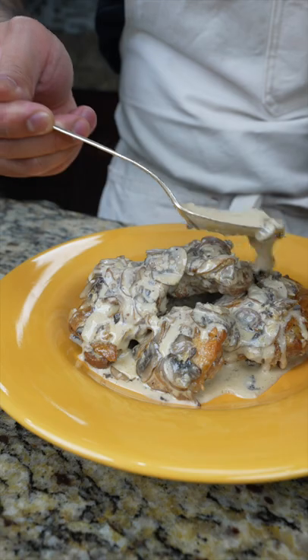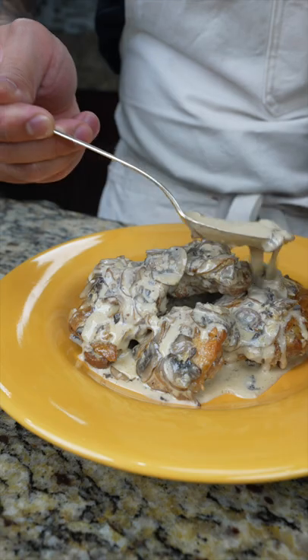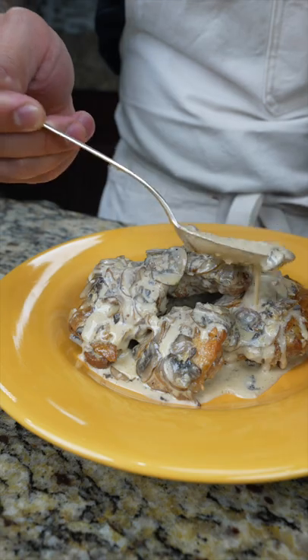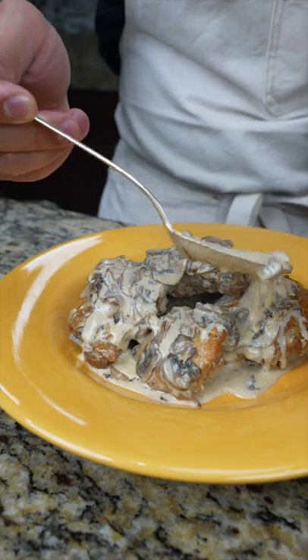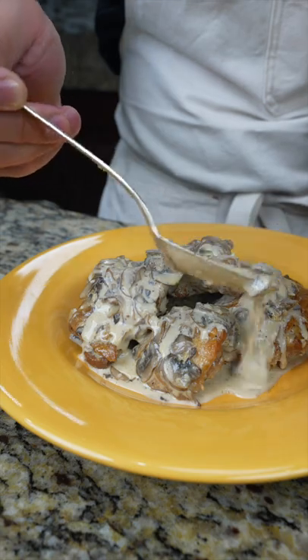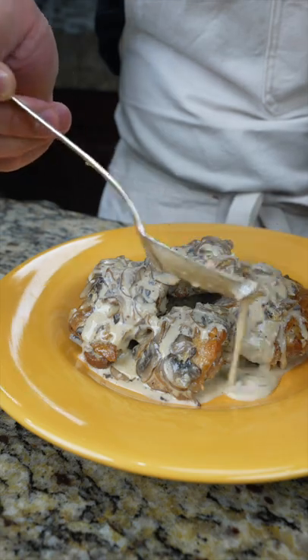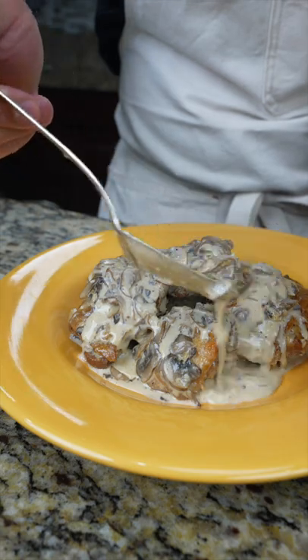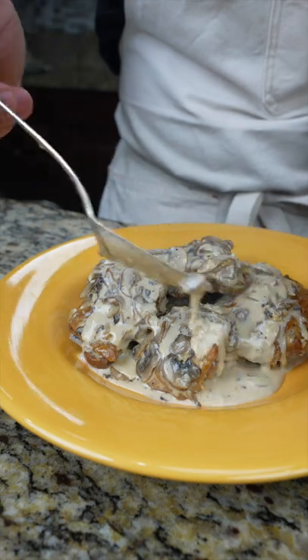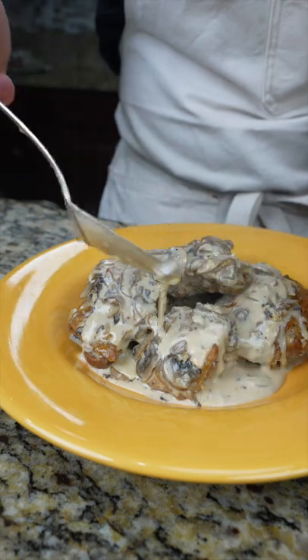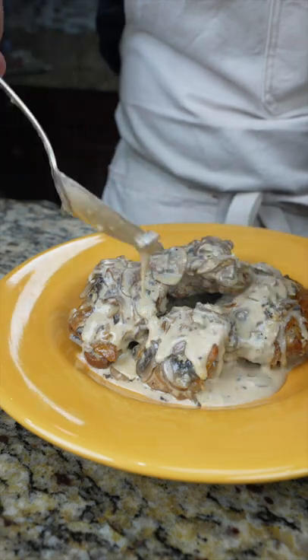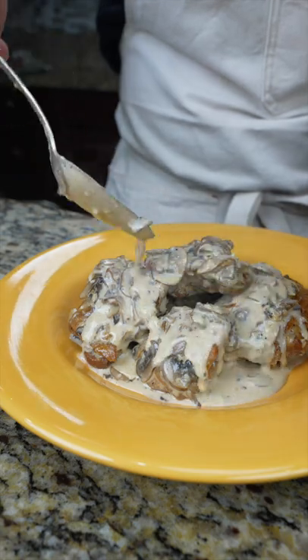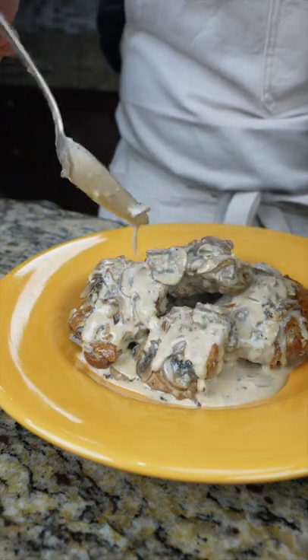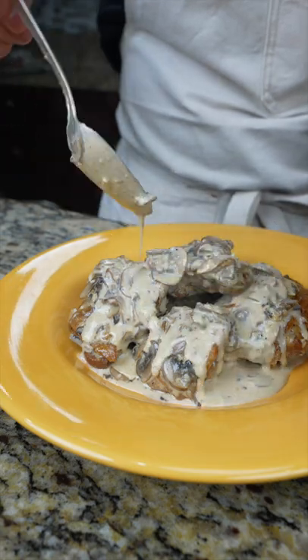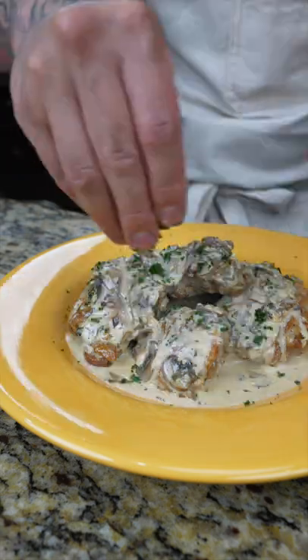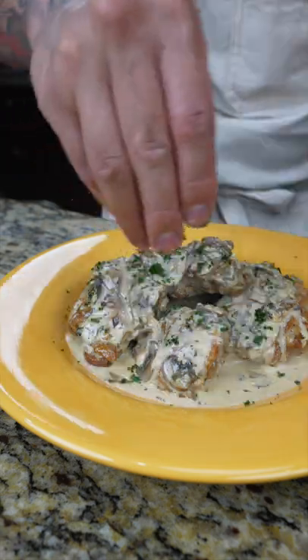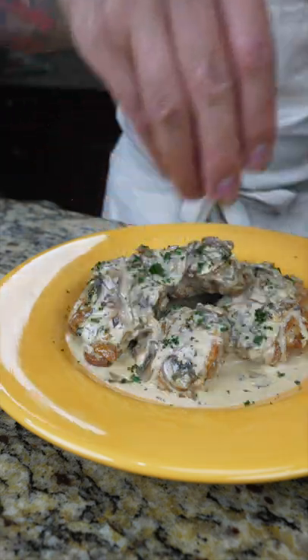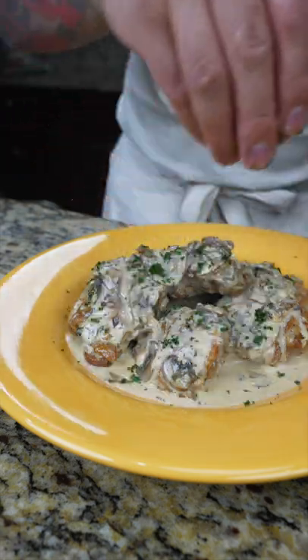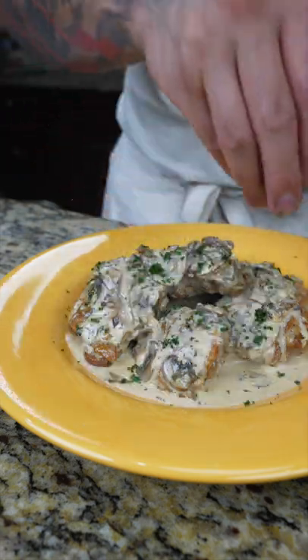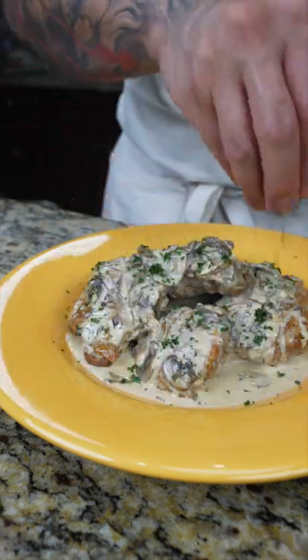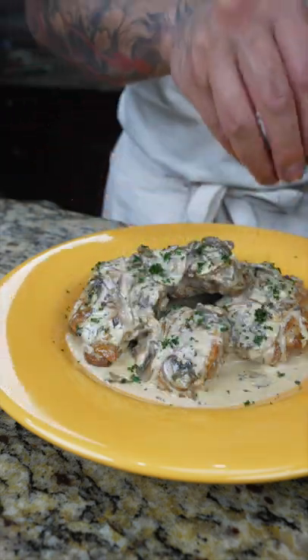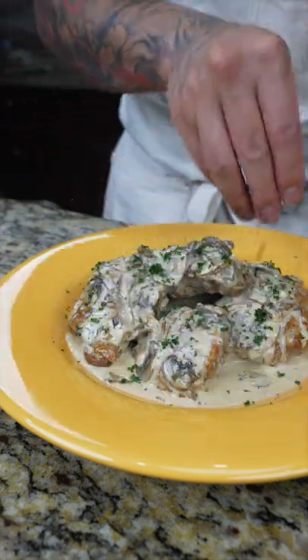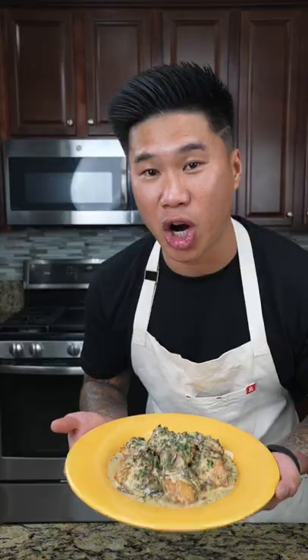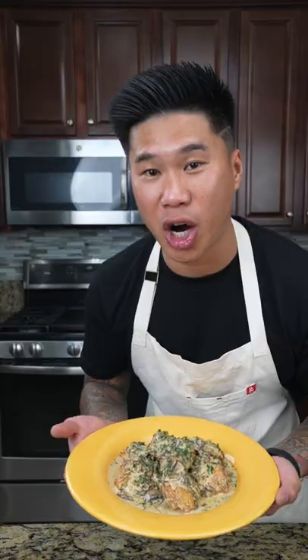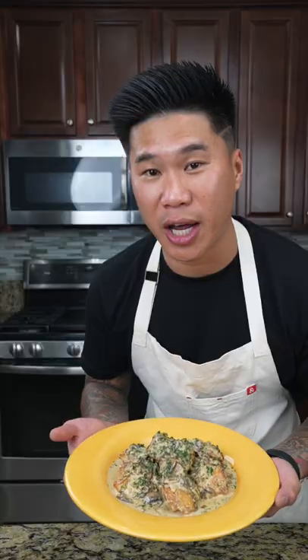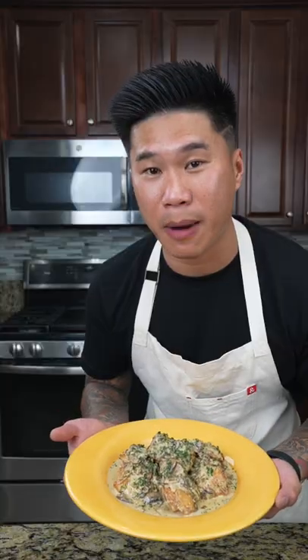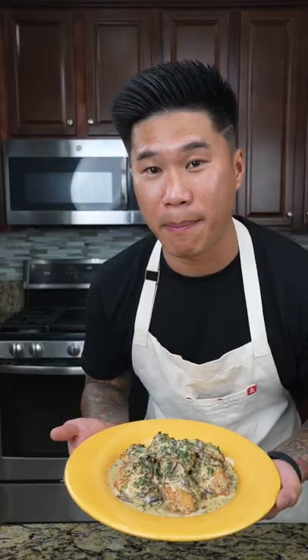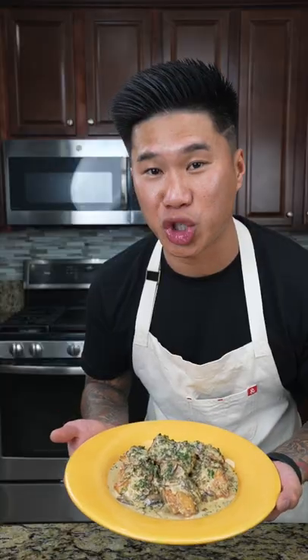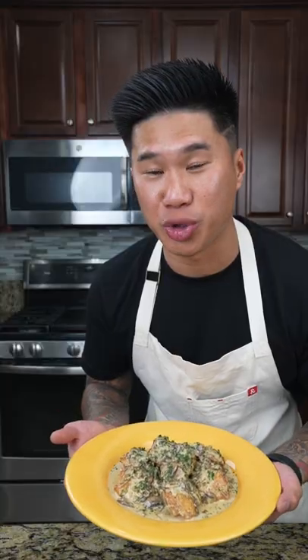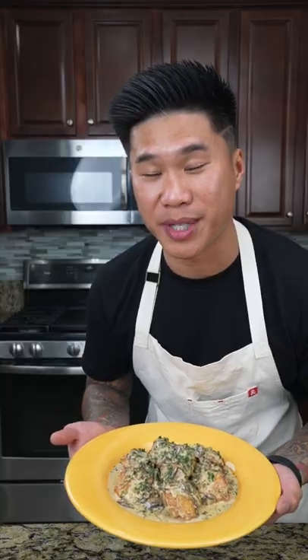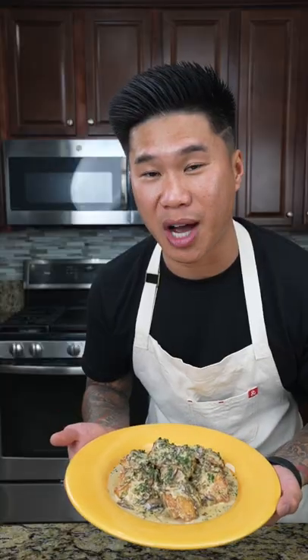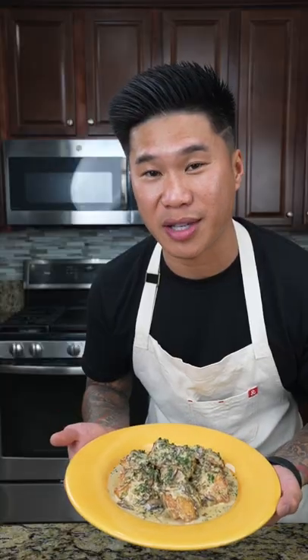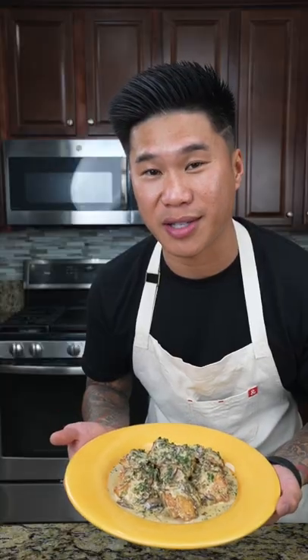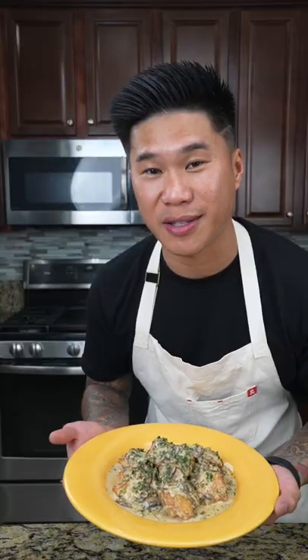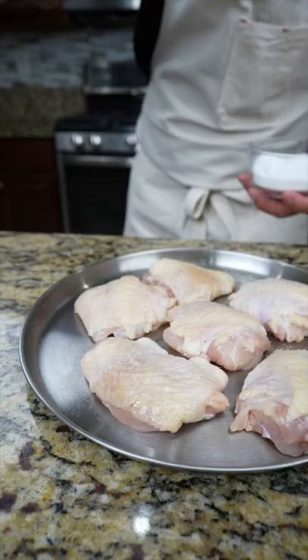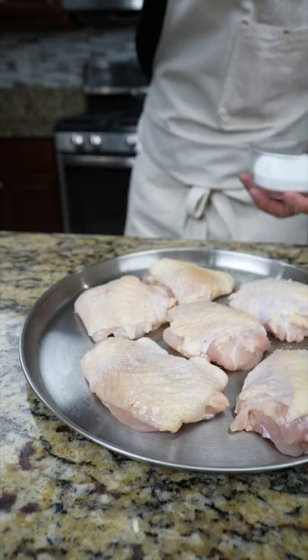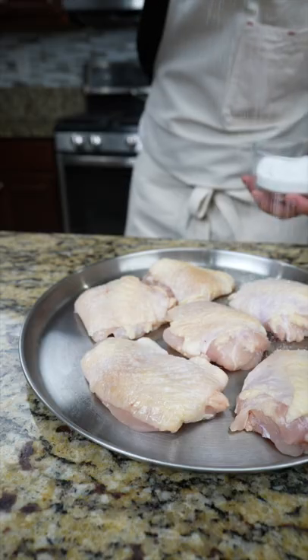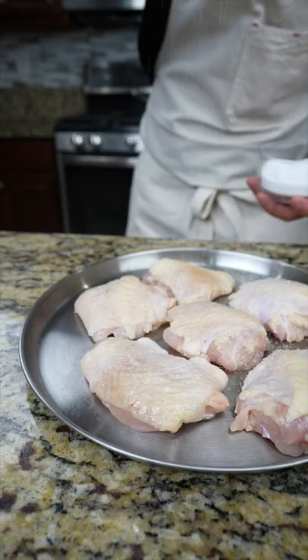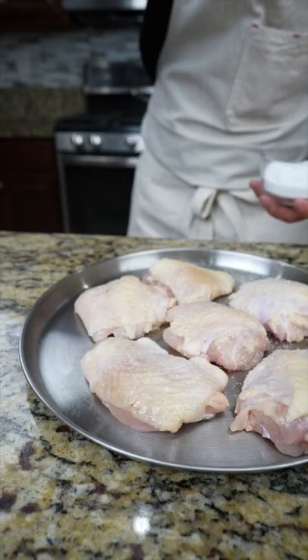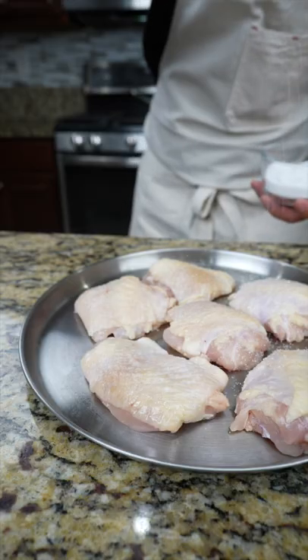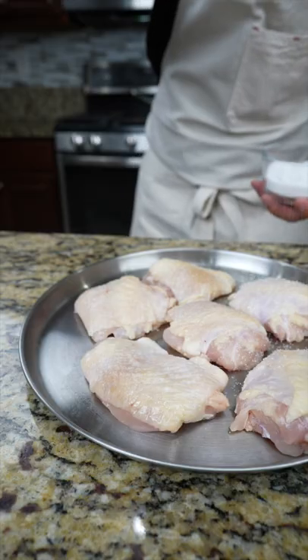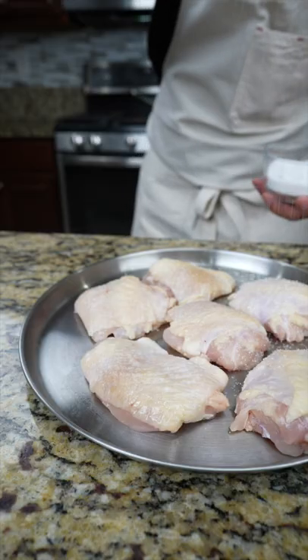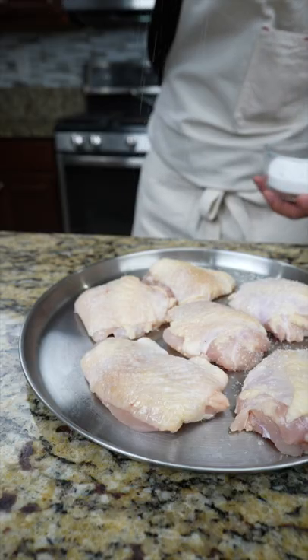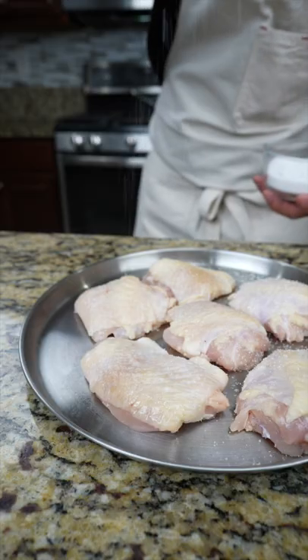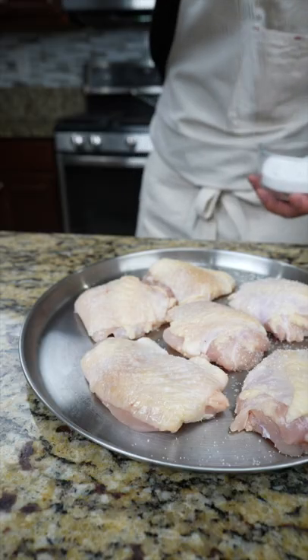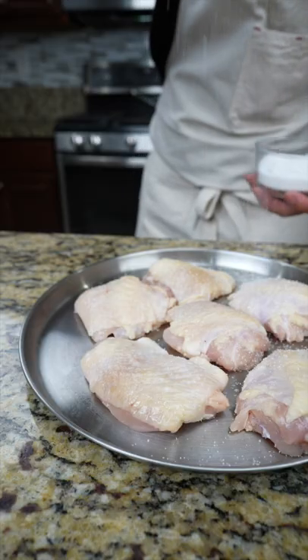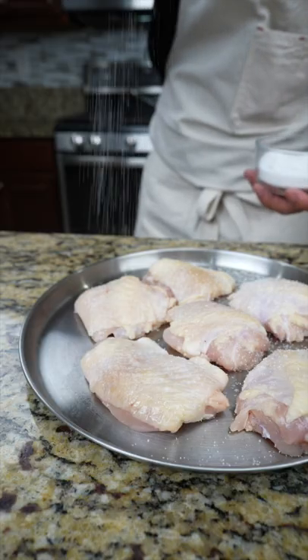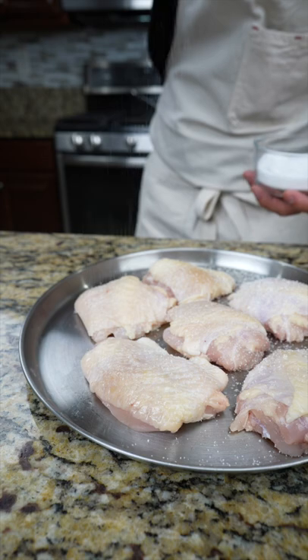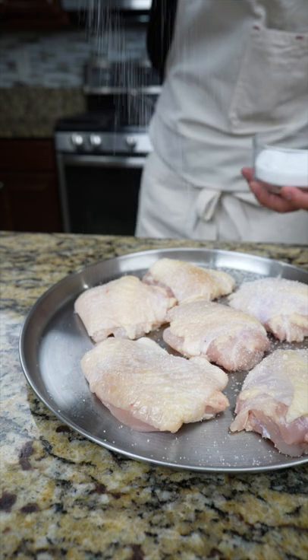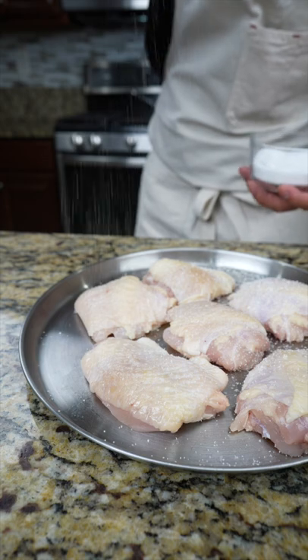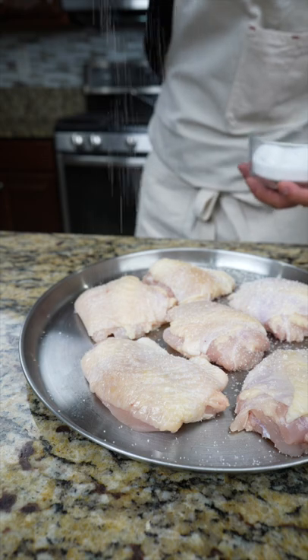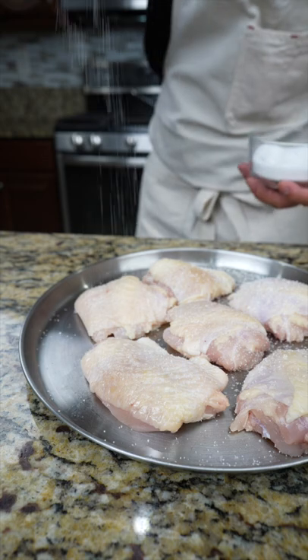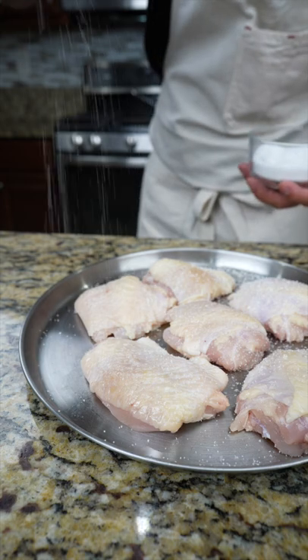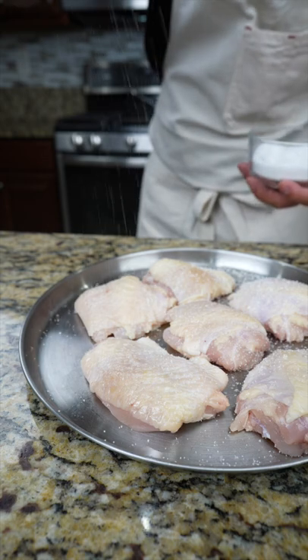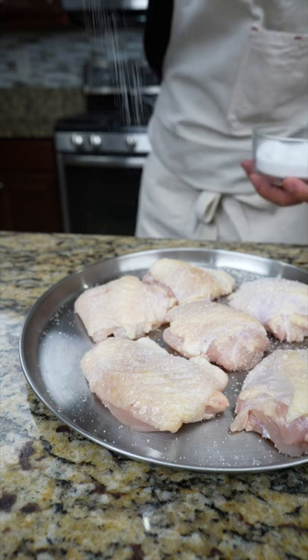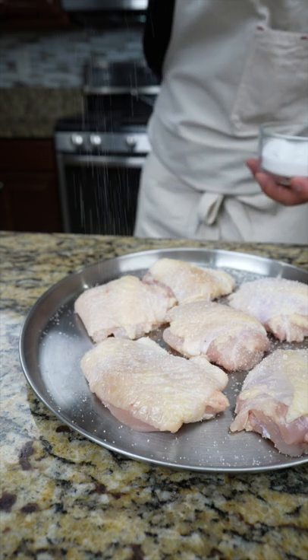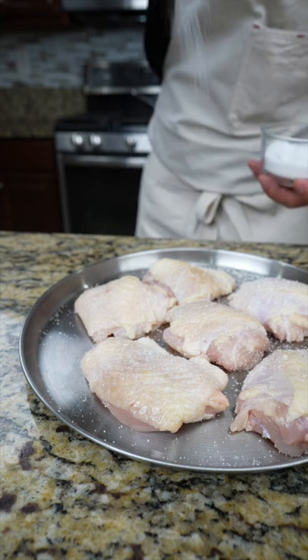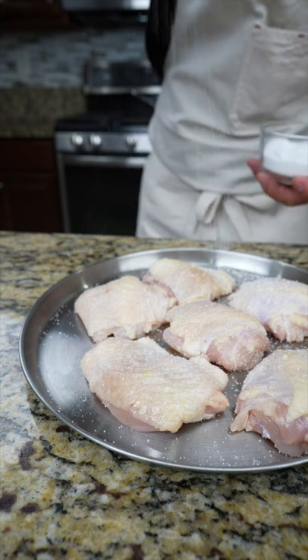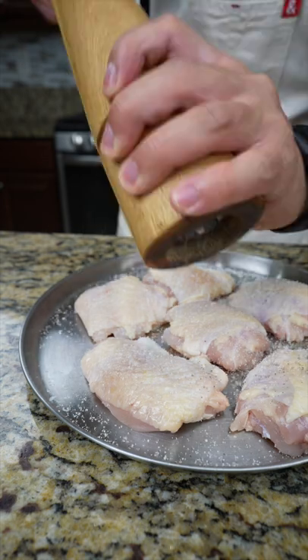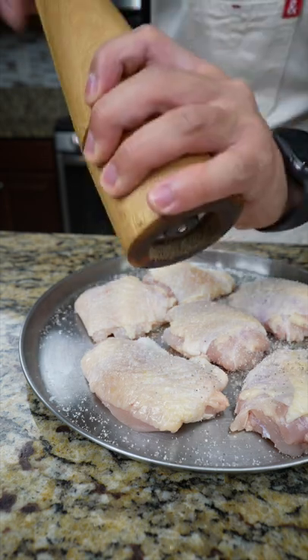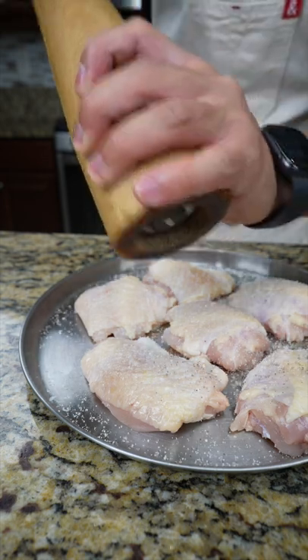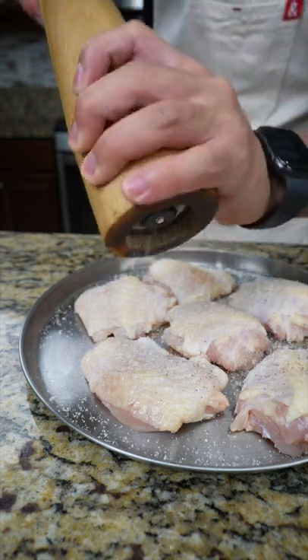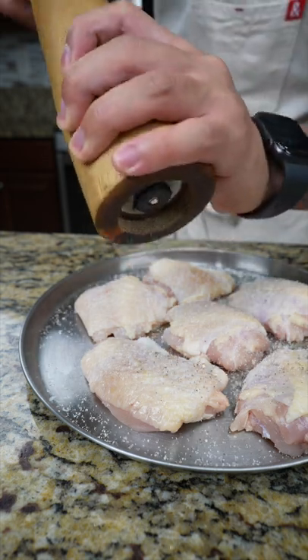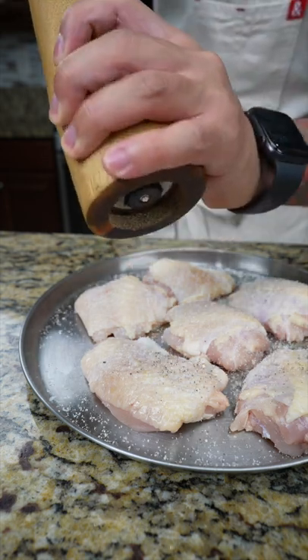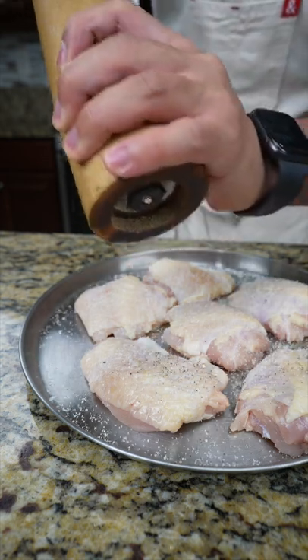On today's menu we're making chicken with a creamy garlic mushroom sauce. We're going to start by getting our chicken seasoned up with a little bit of salt, black pepper.